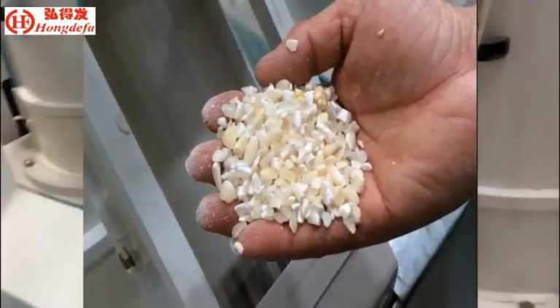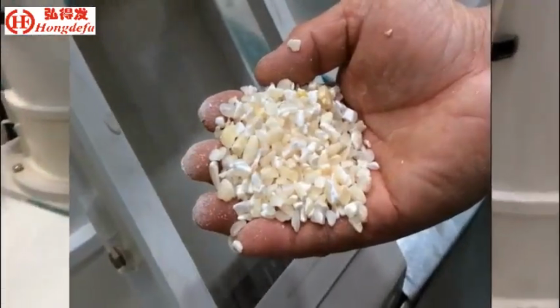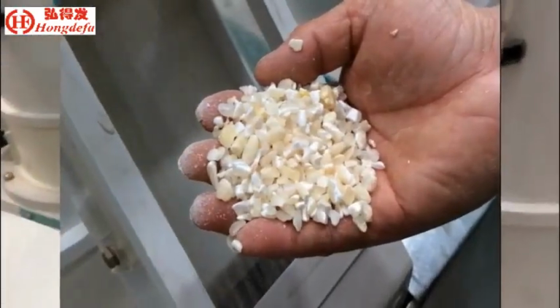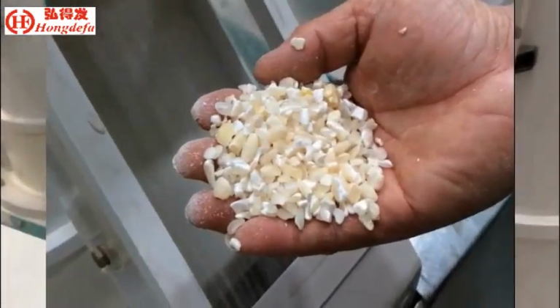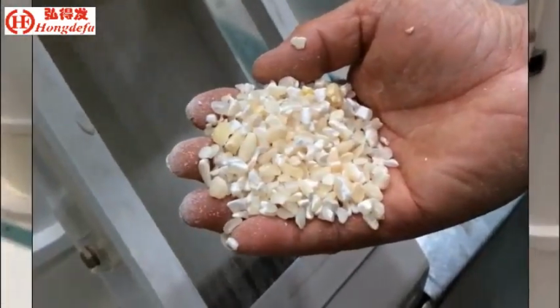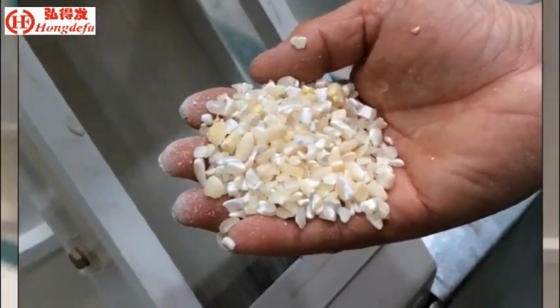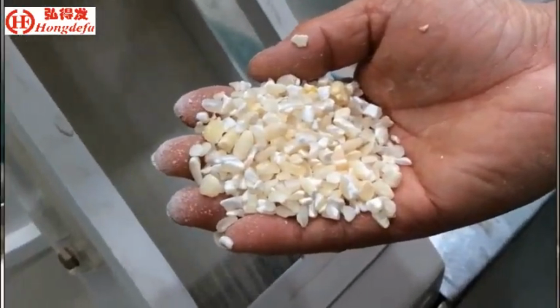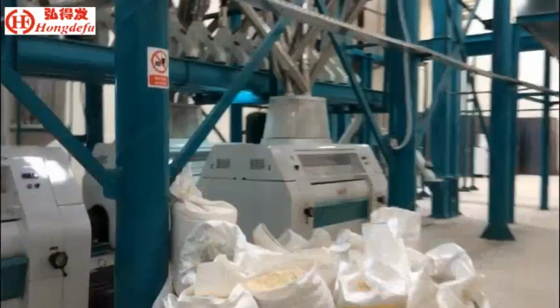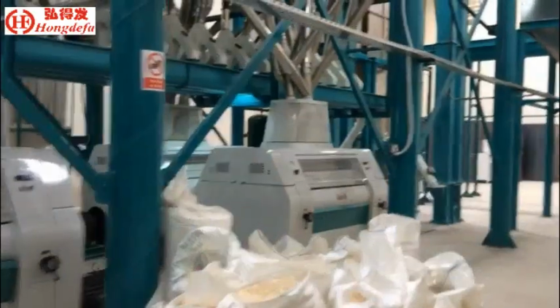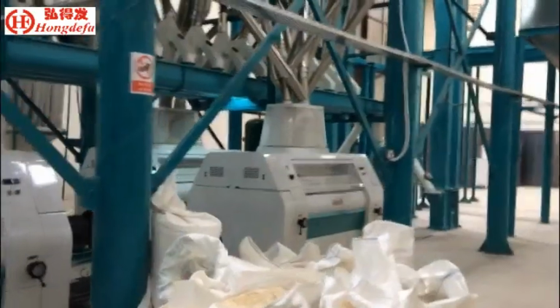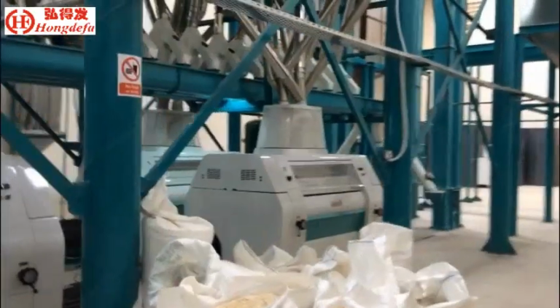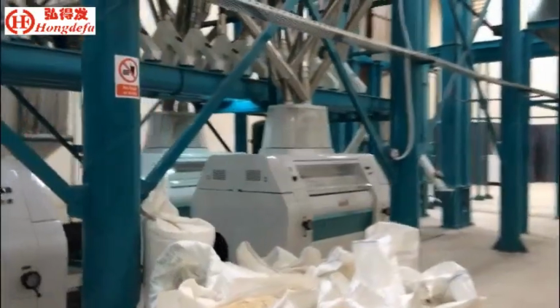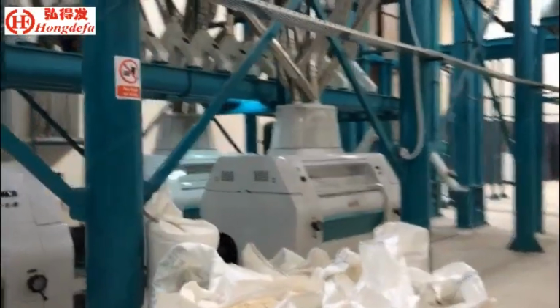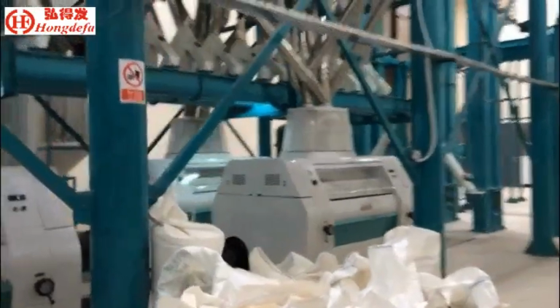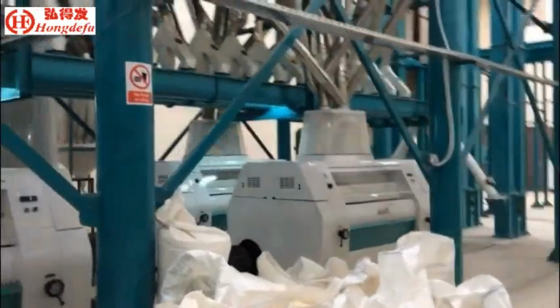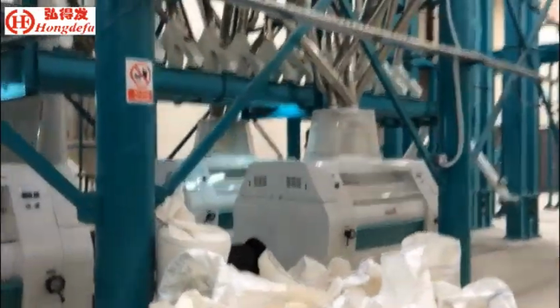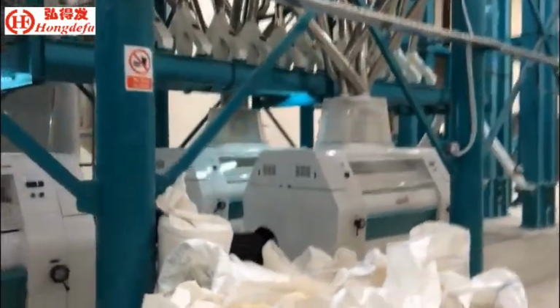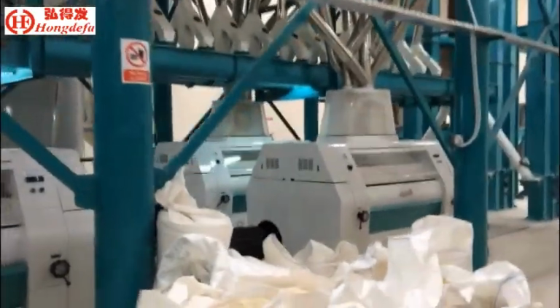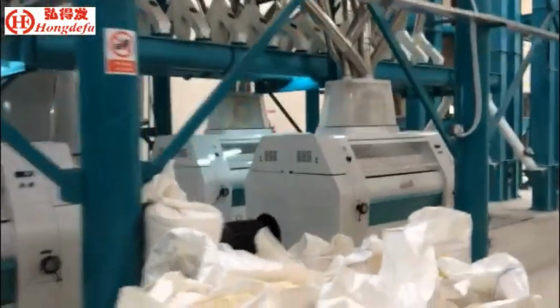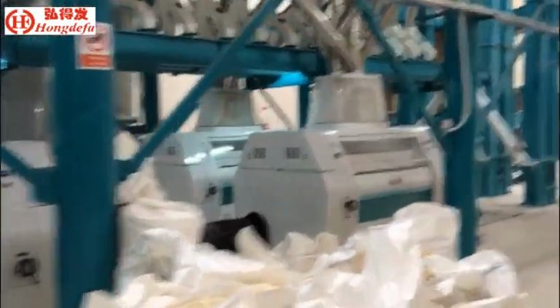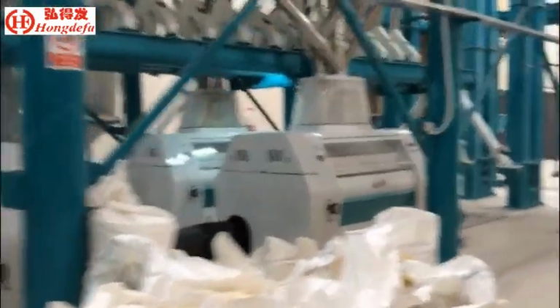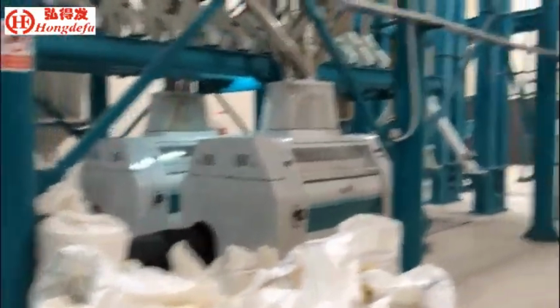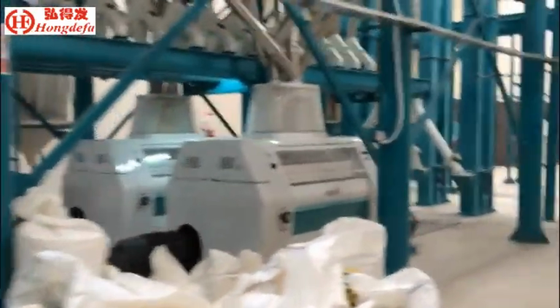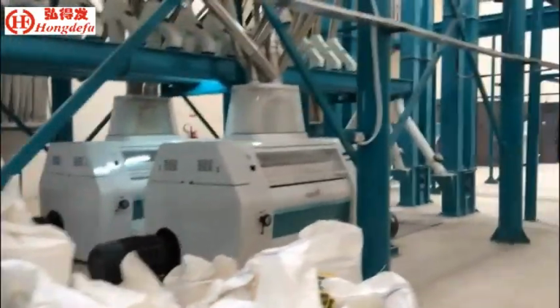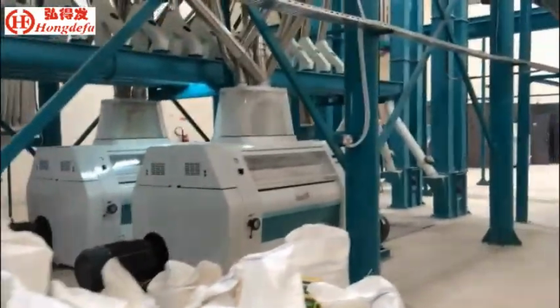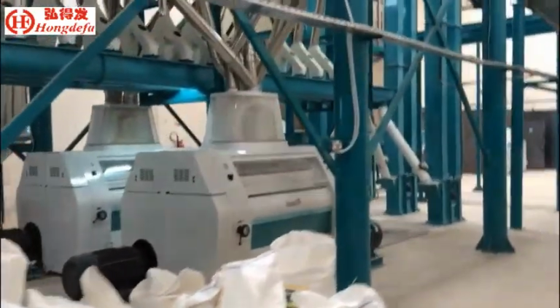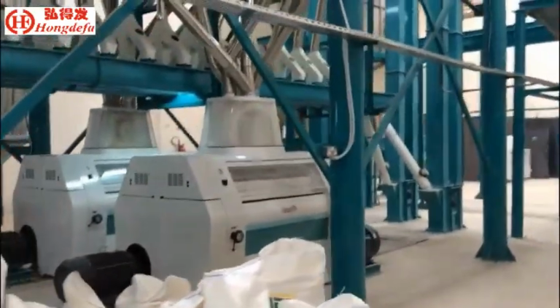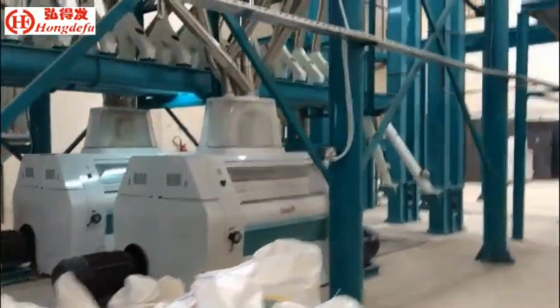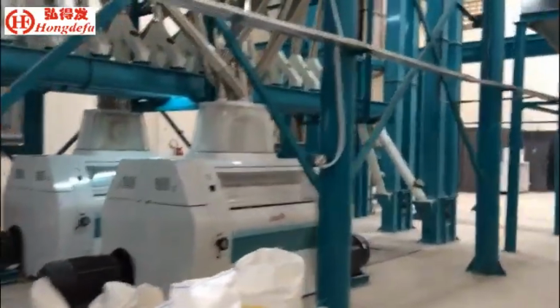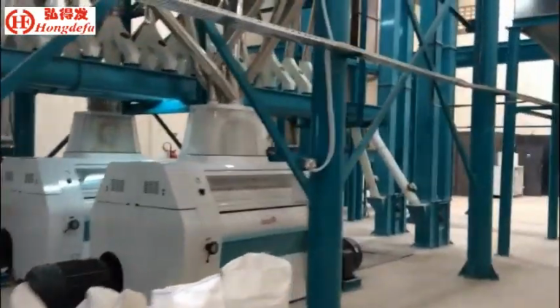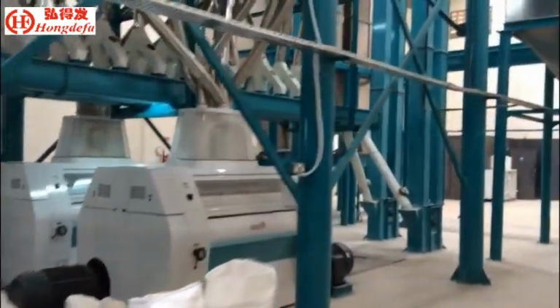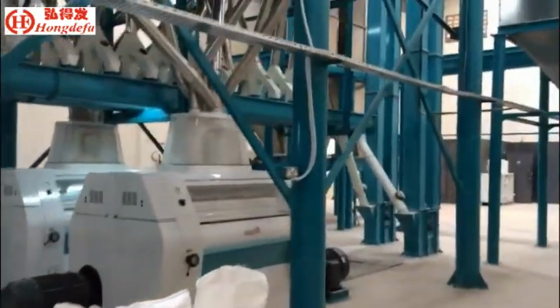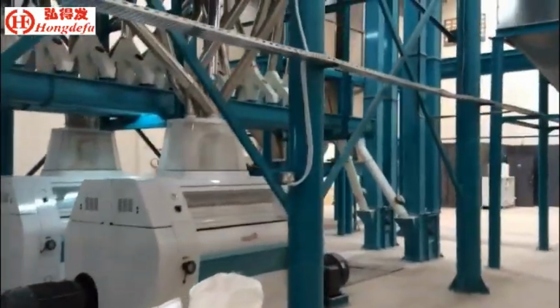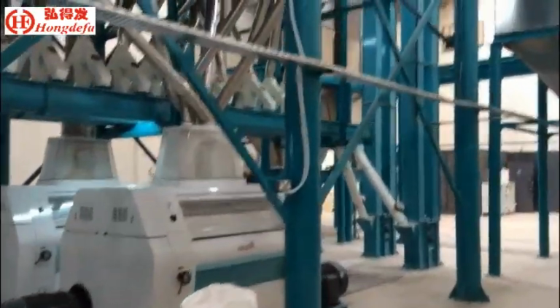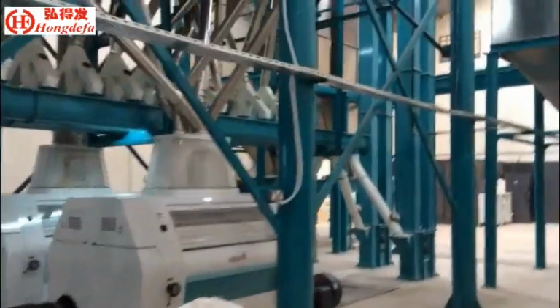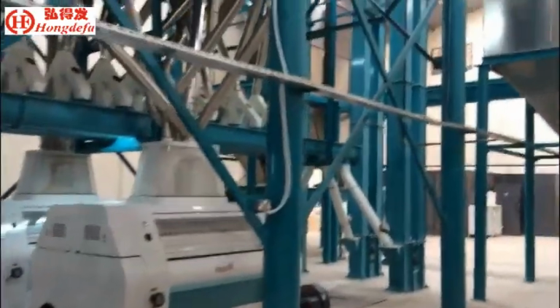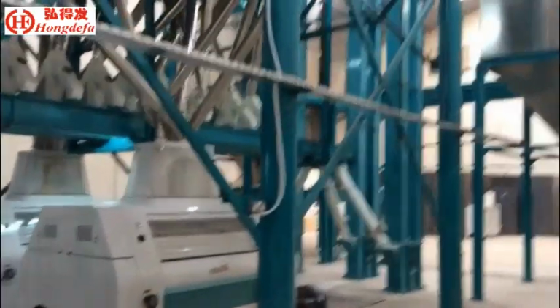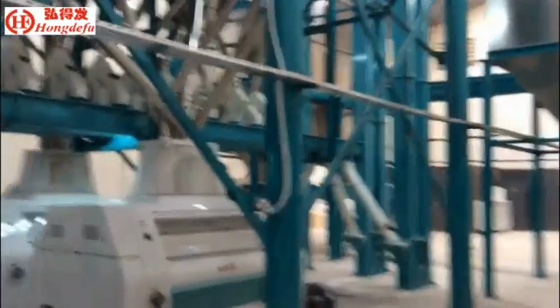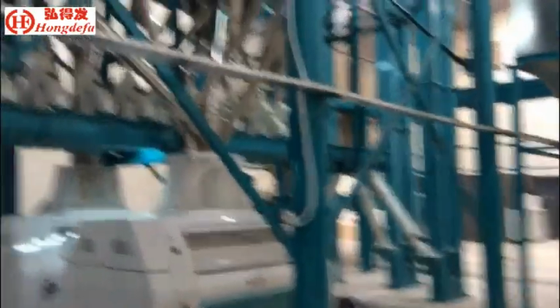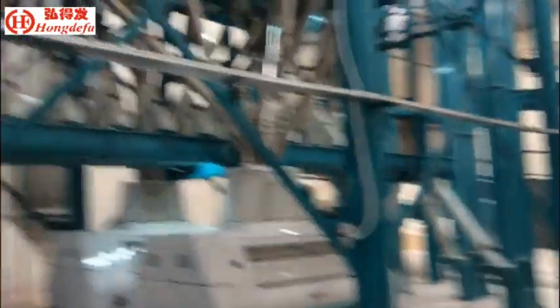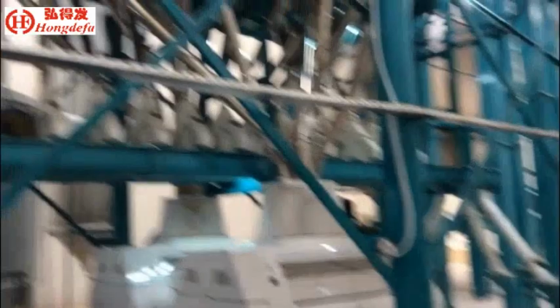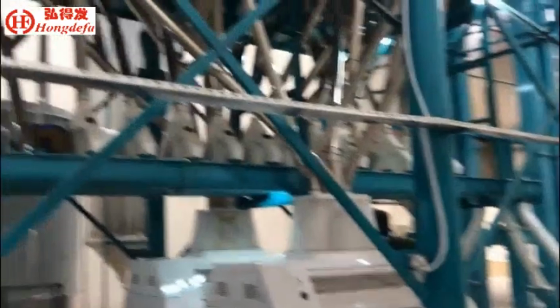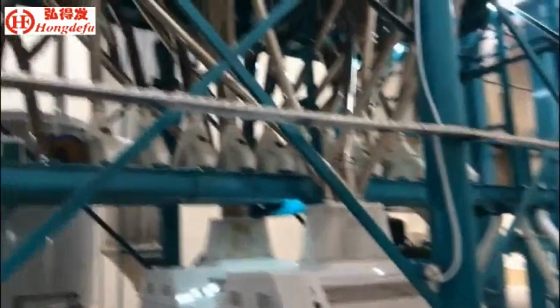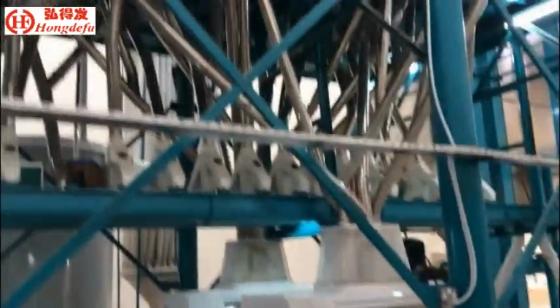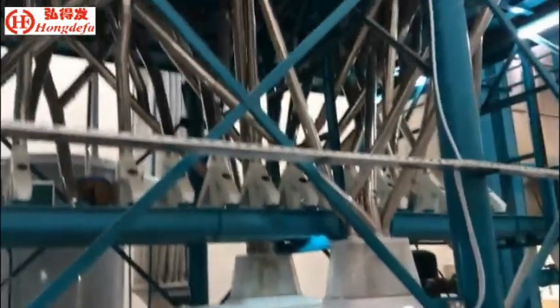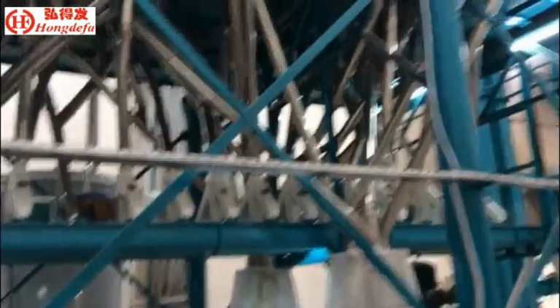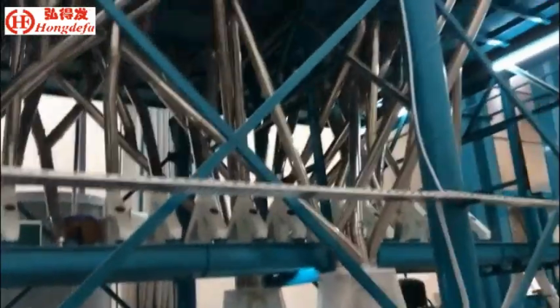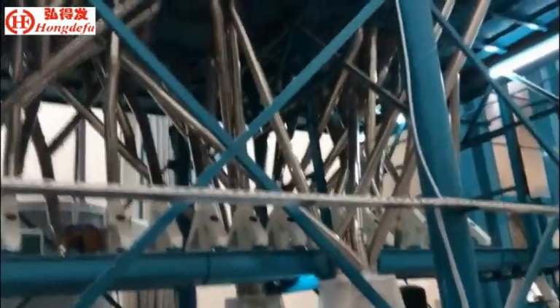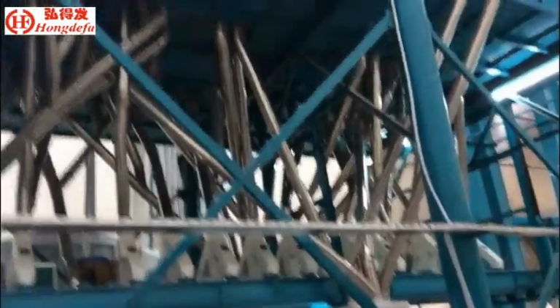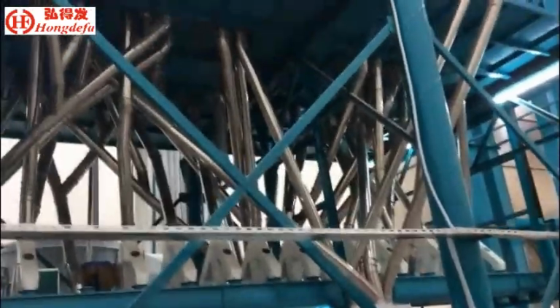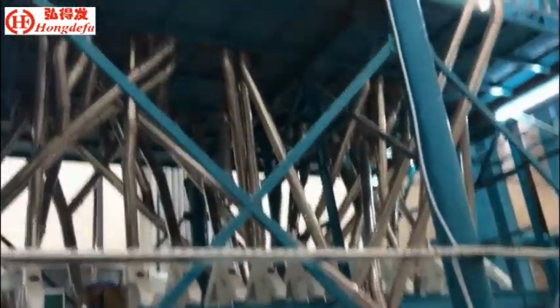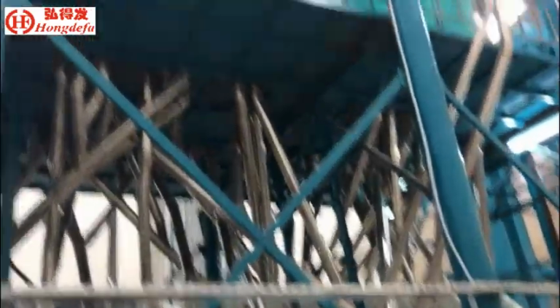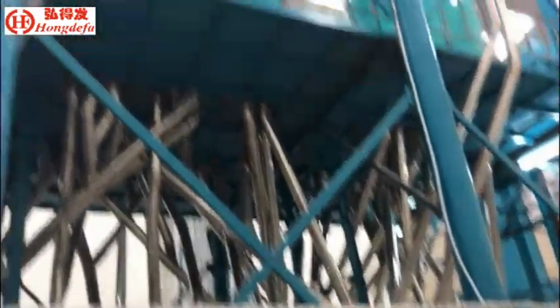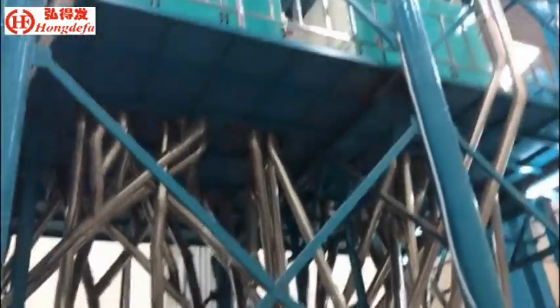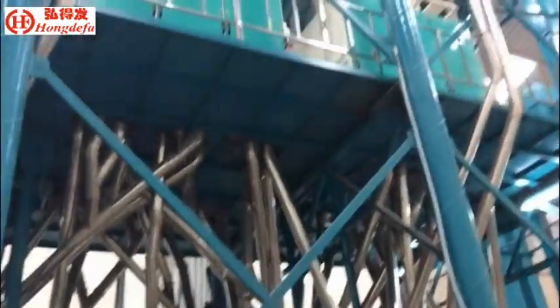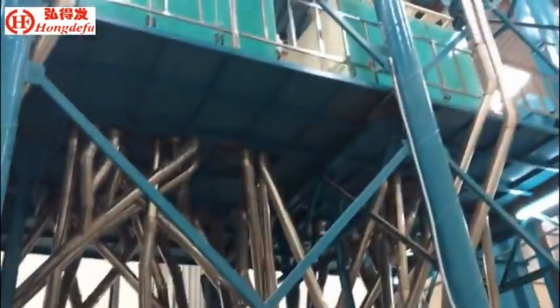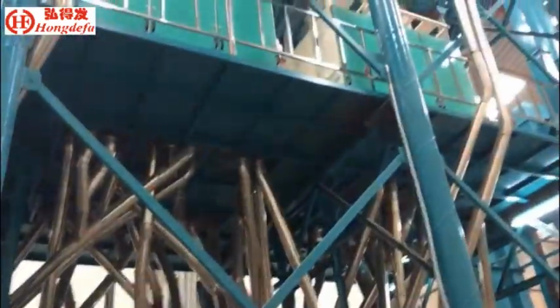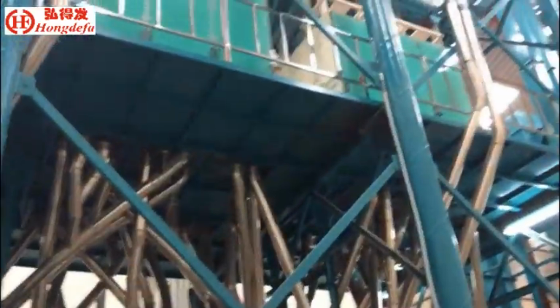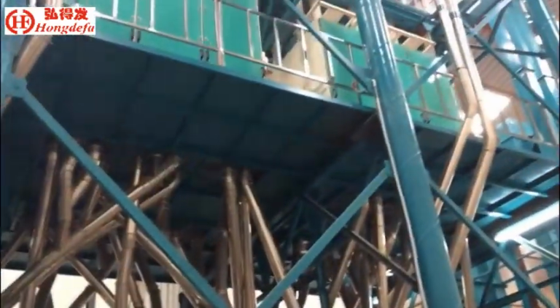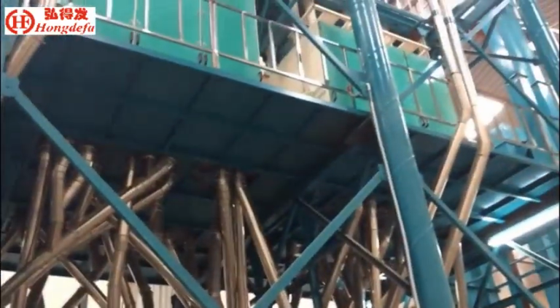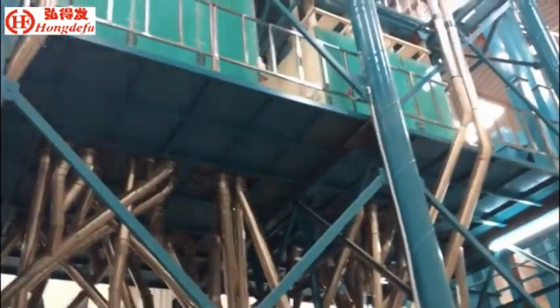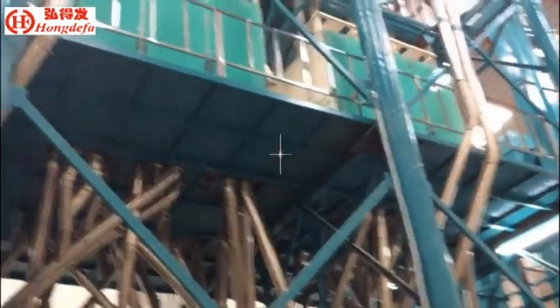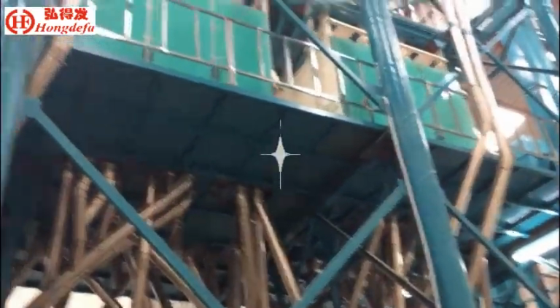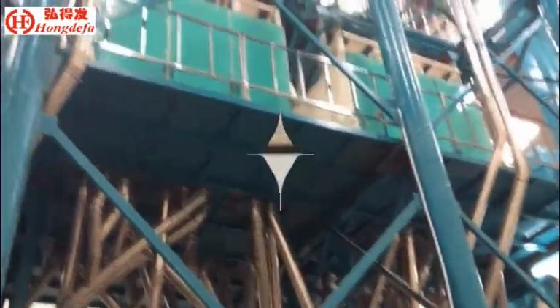The roller mill is the most advanced automatic roller mill, and can operate easily.